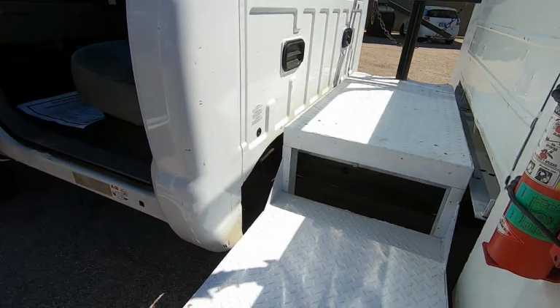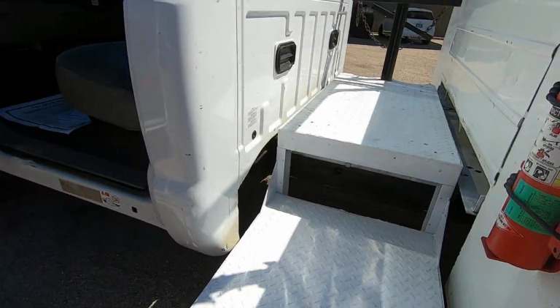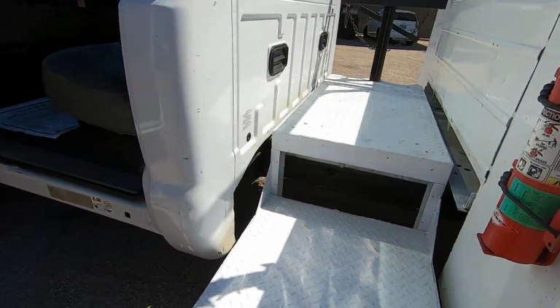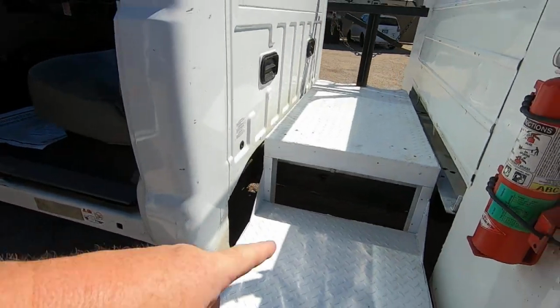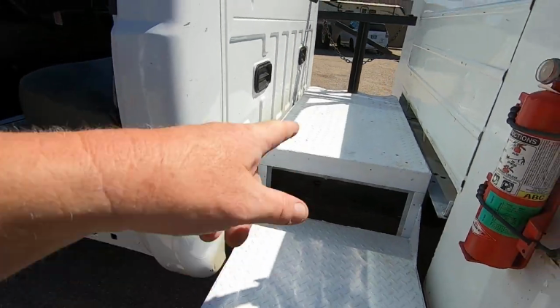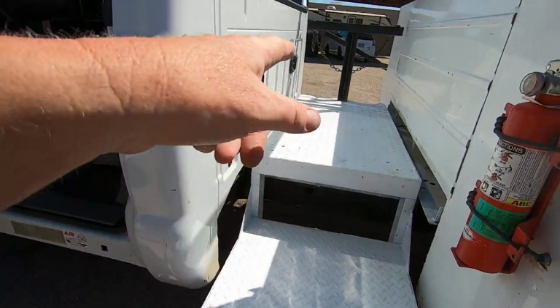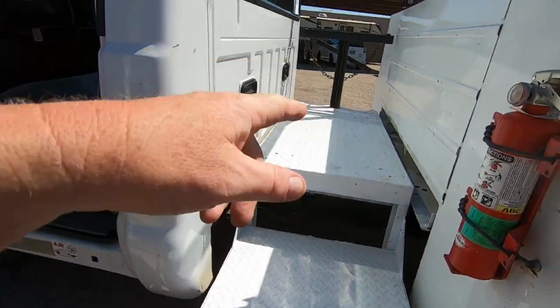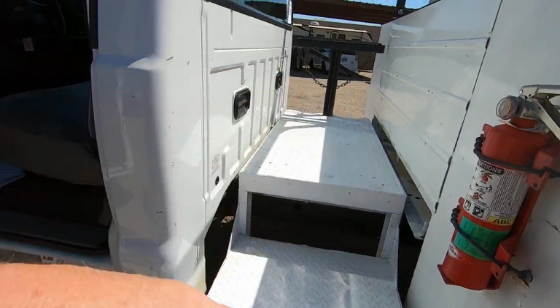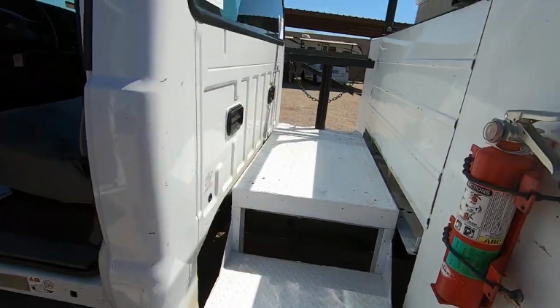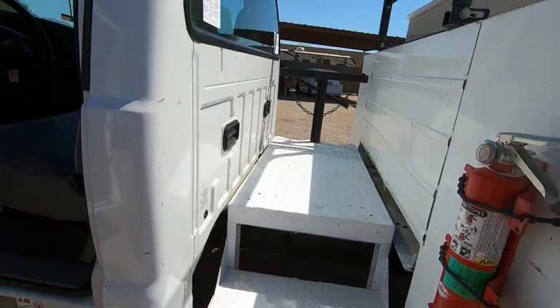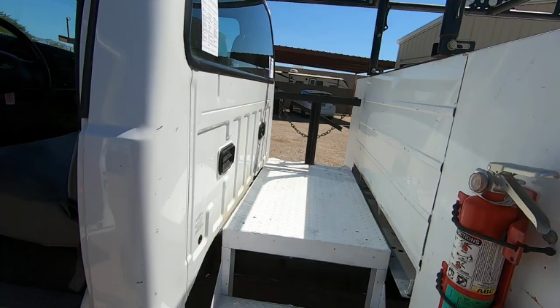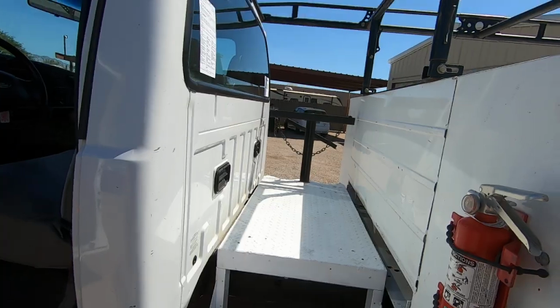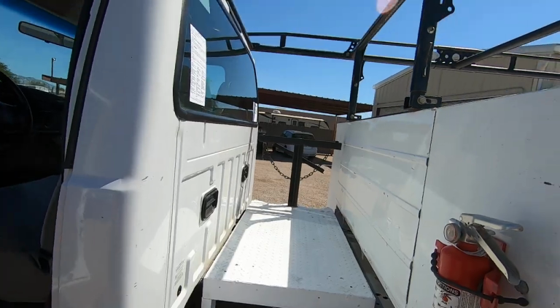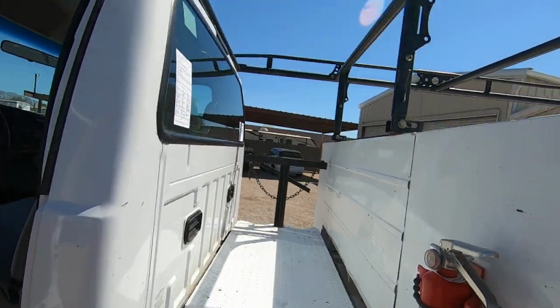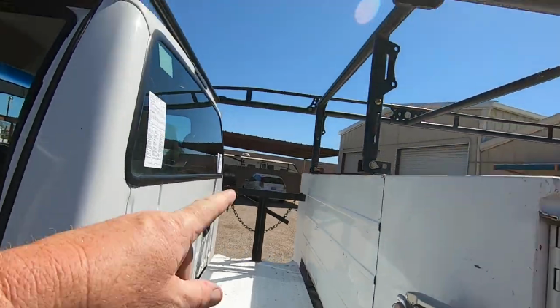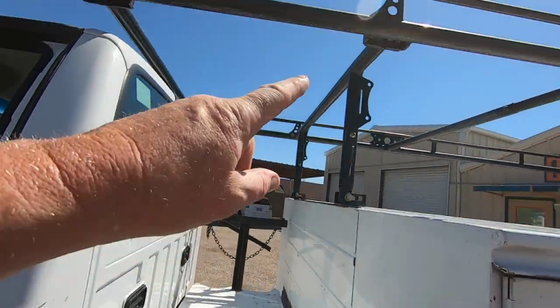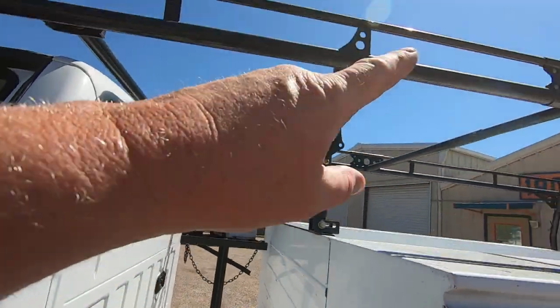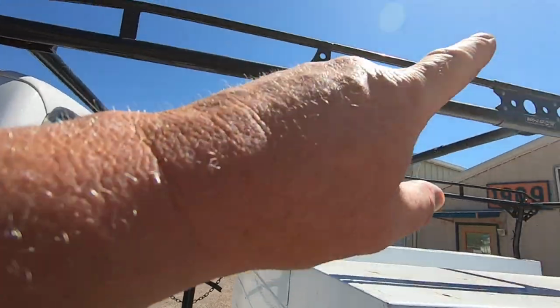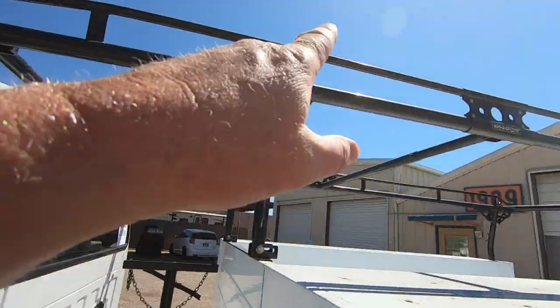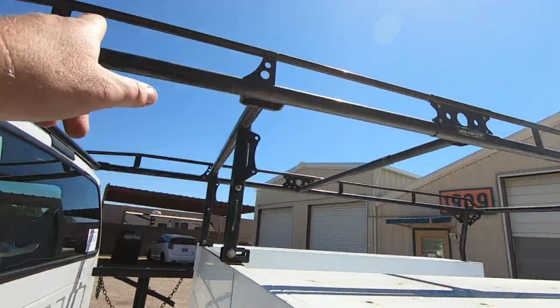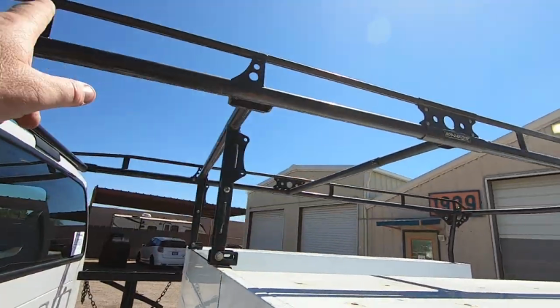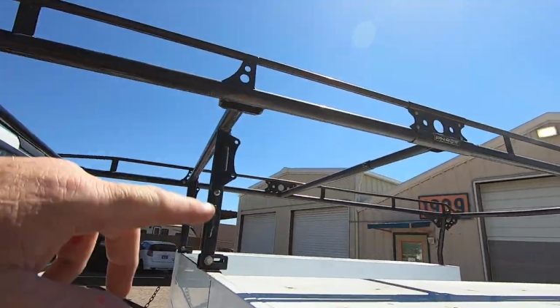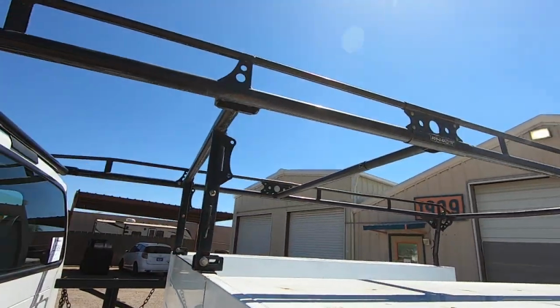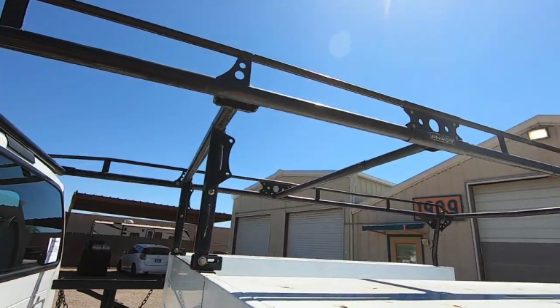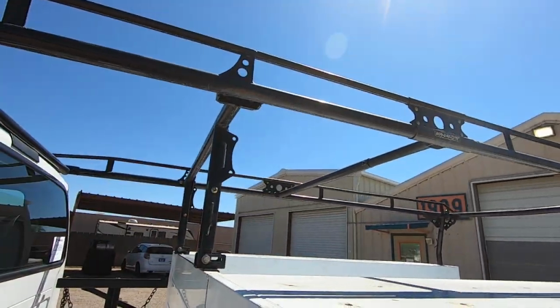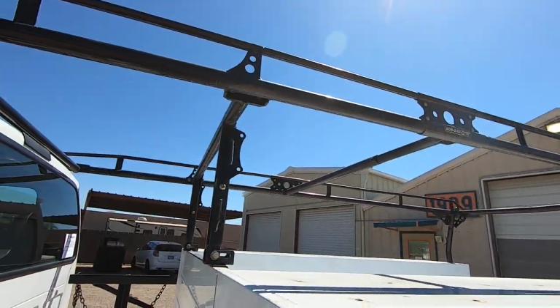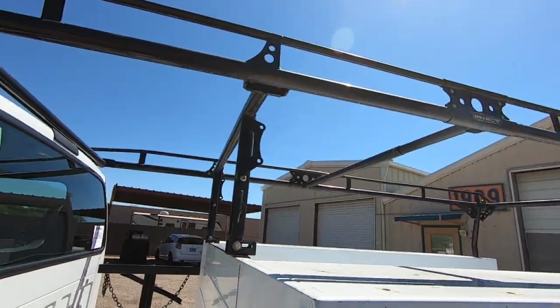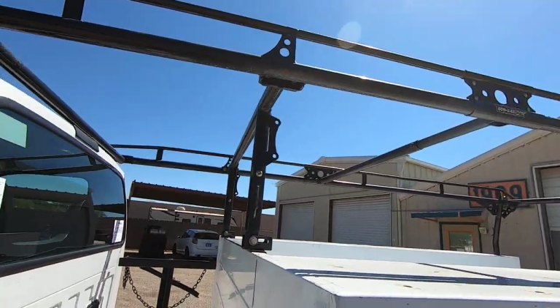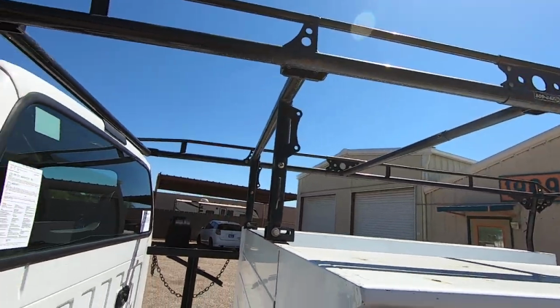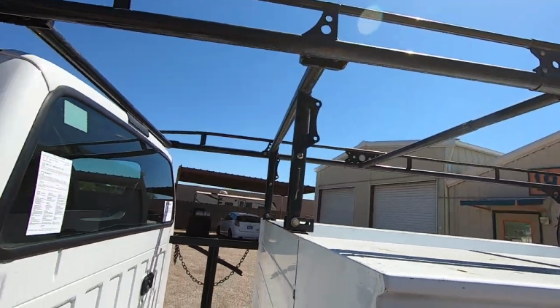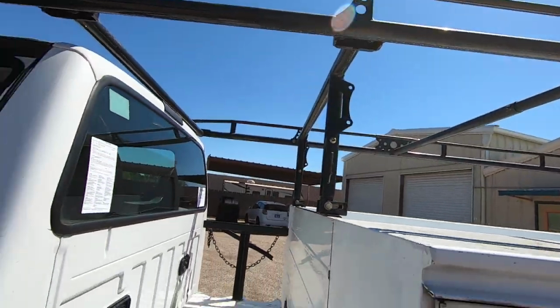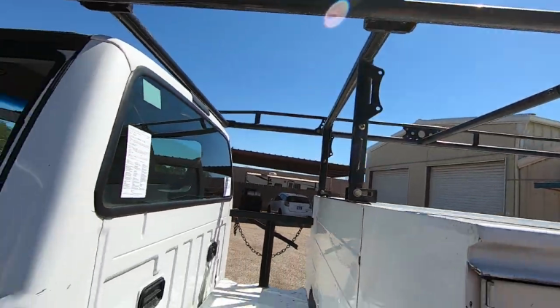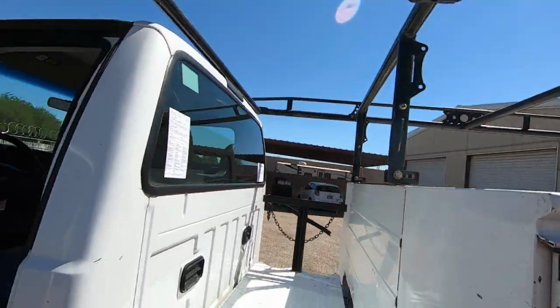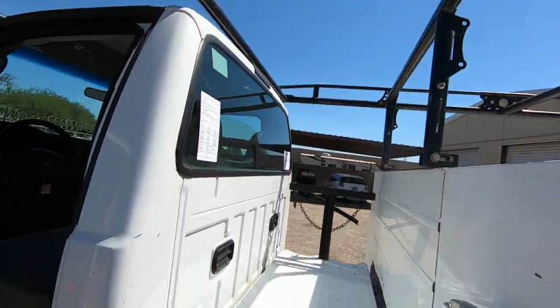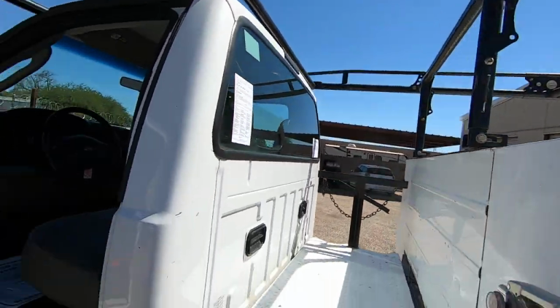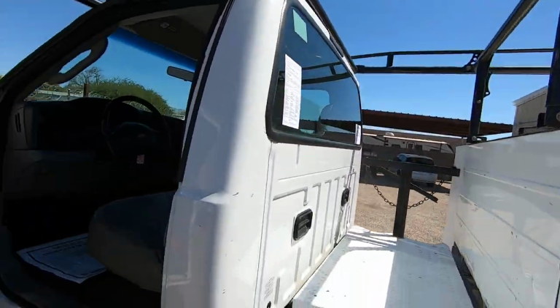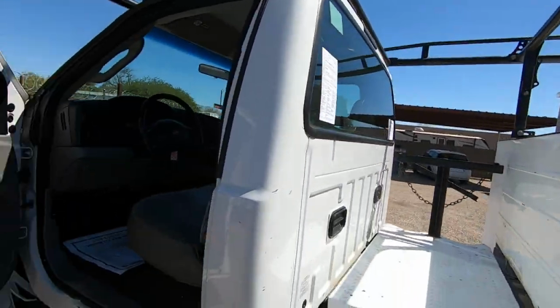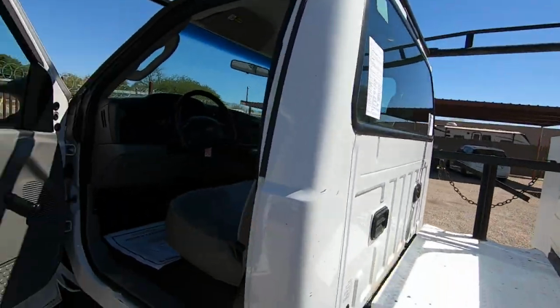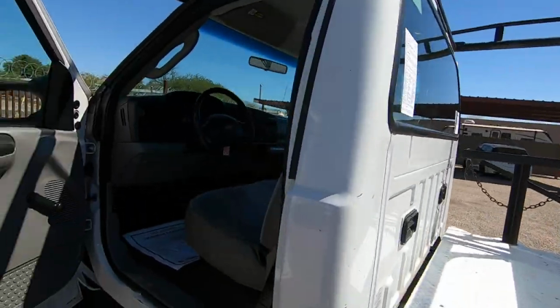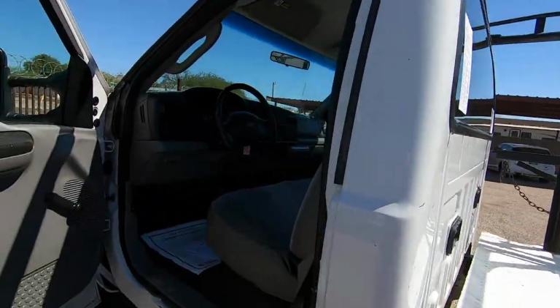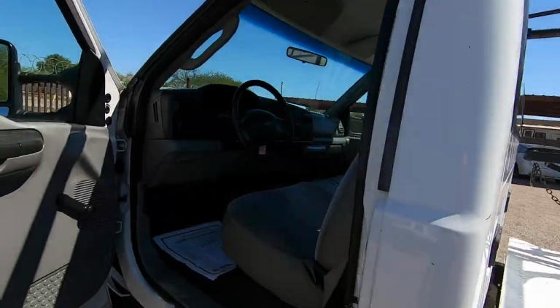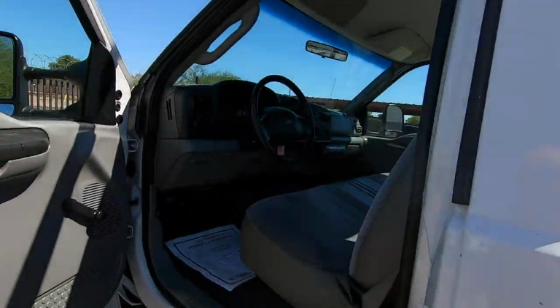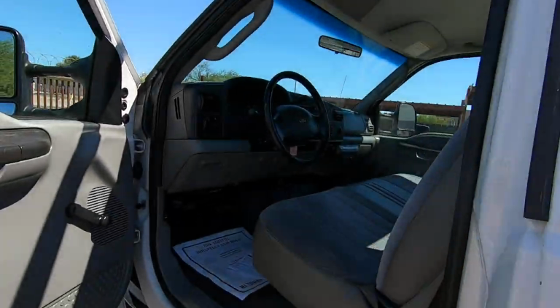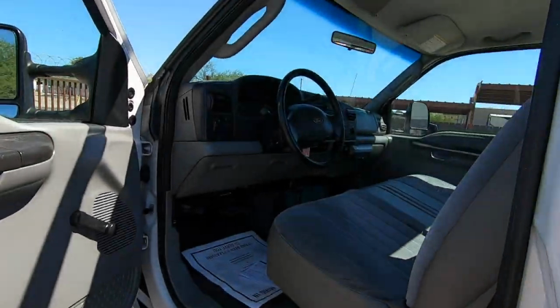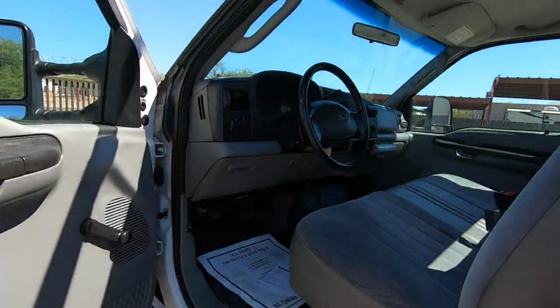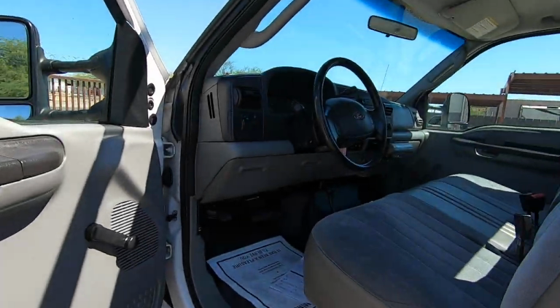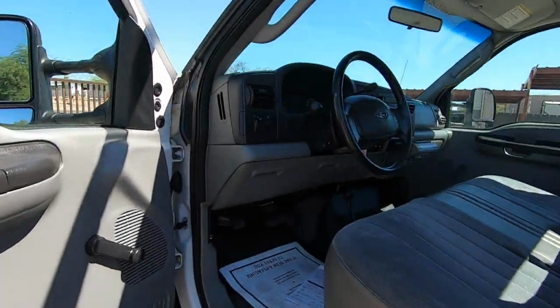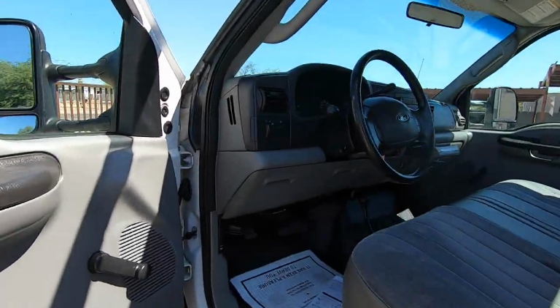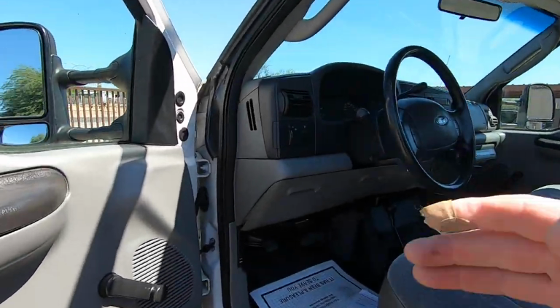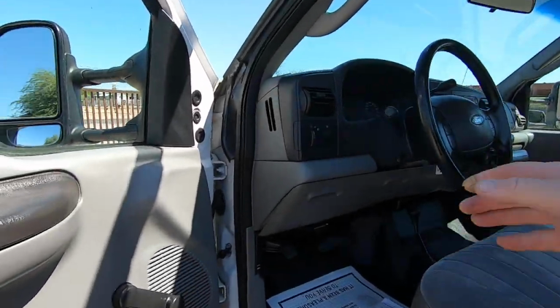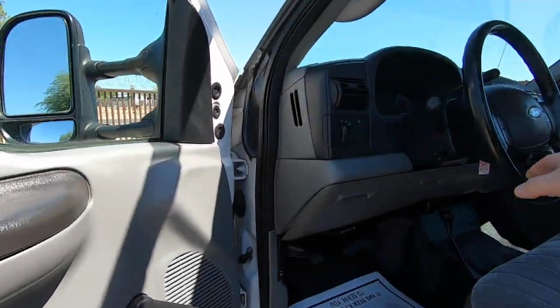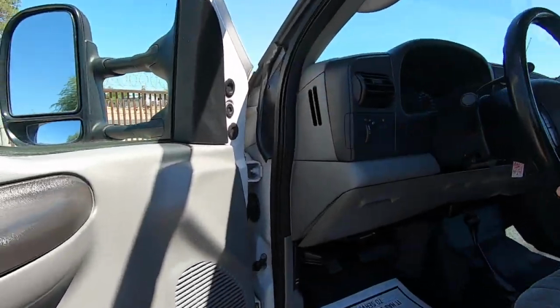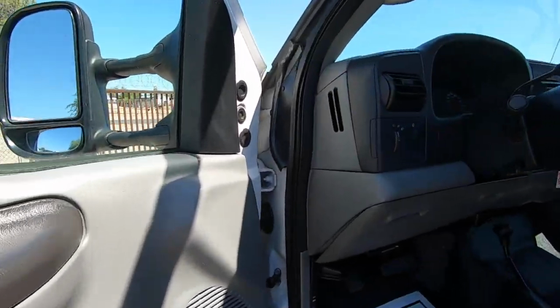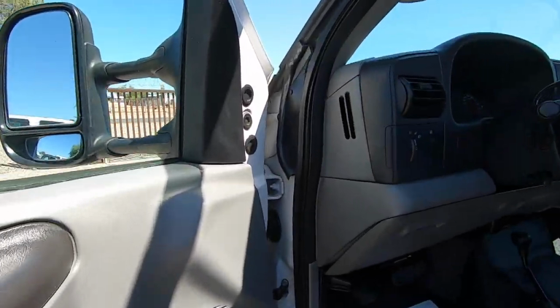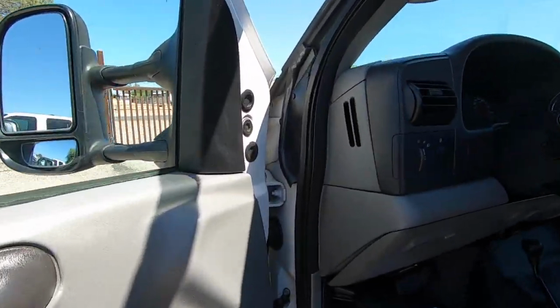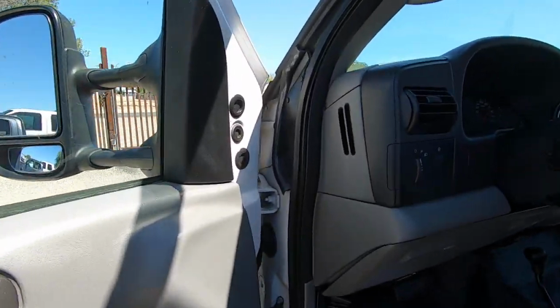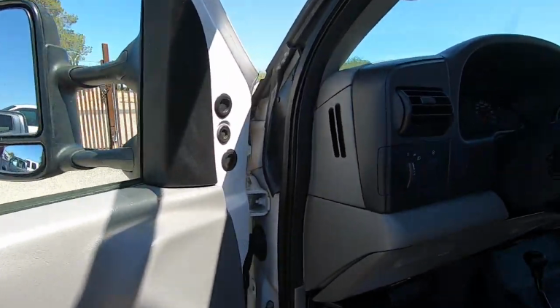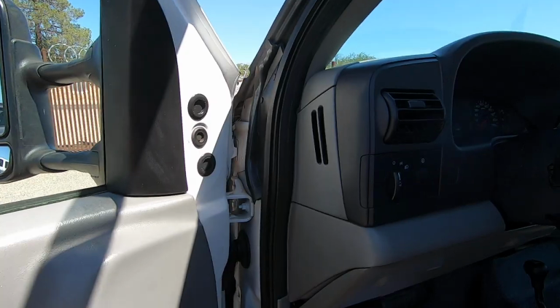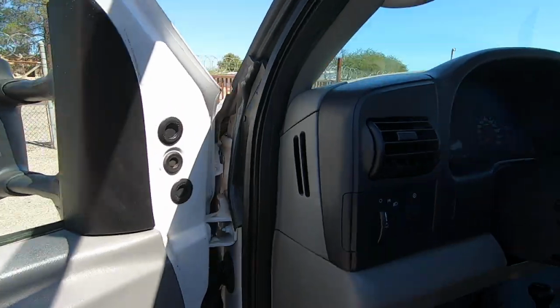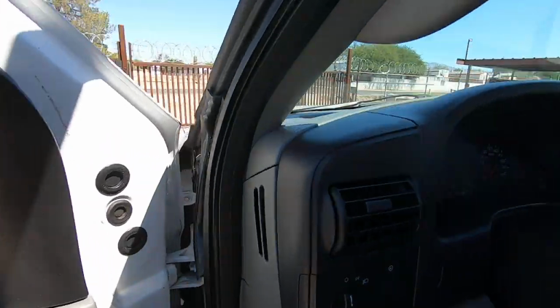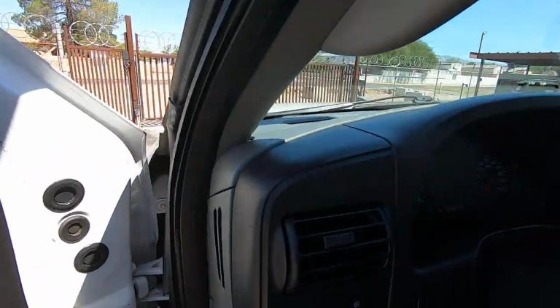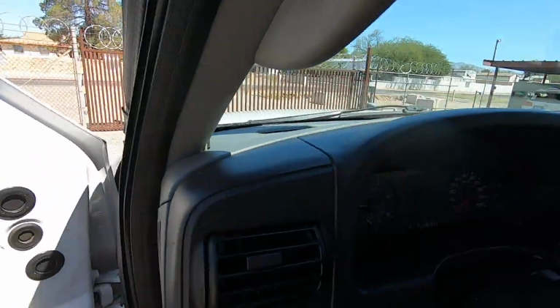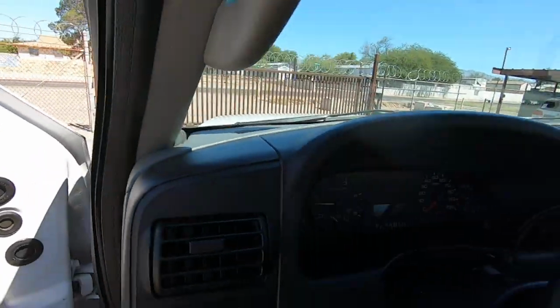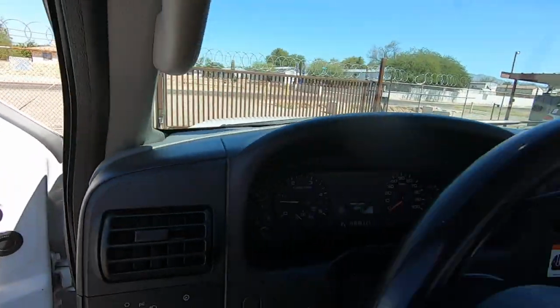It's a cool little step to help you get stuff up on the ladder rack from both ends. Let me get in here and get some AC.